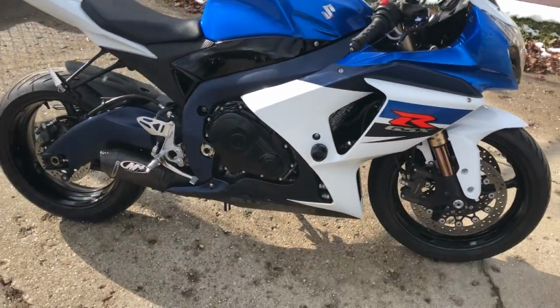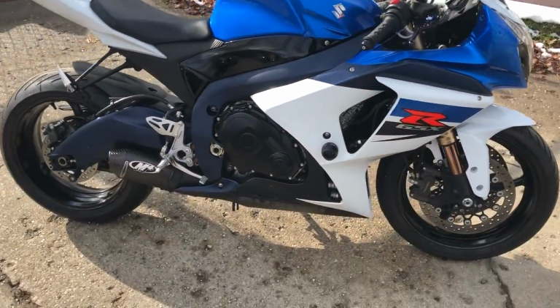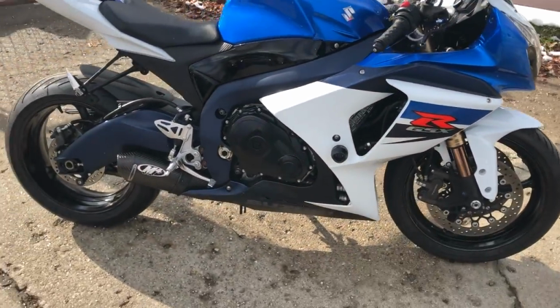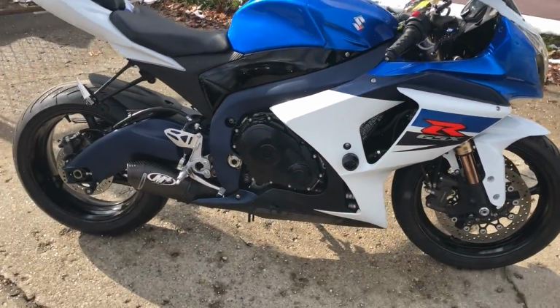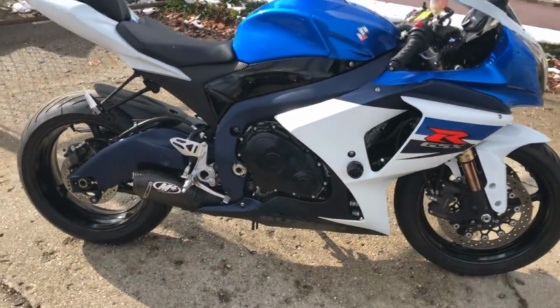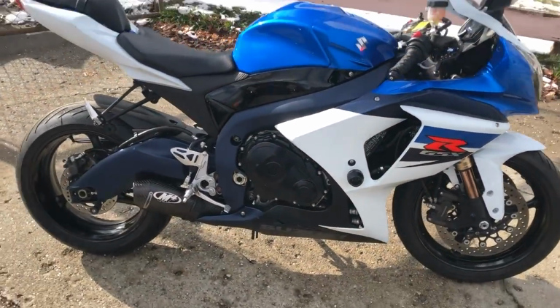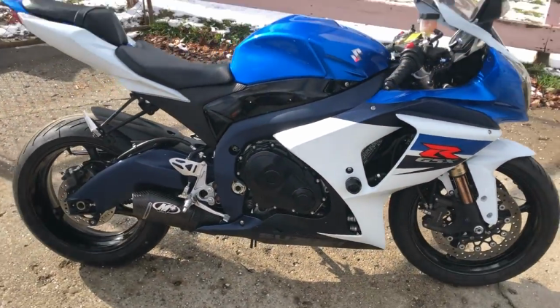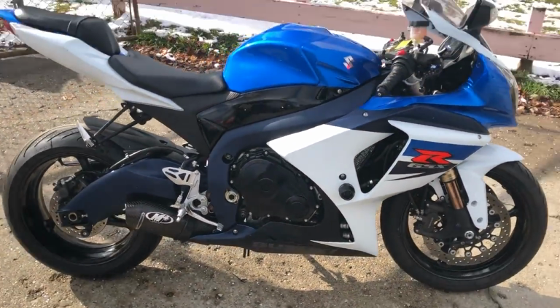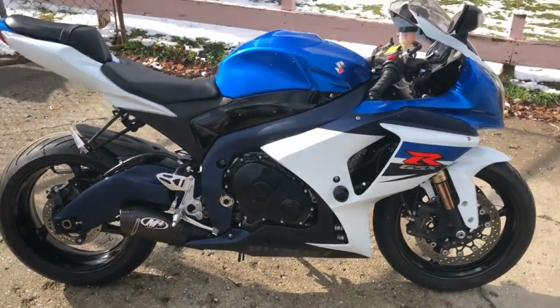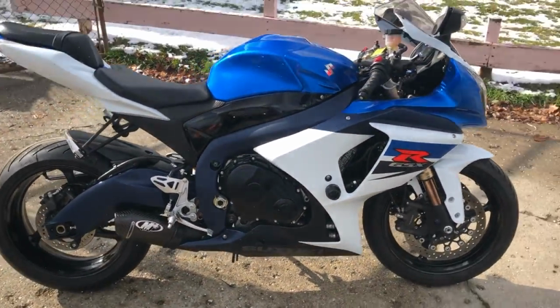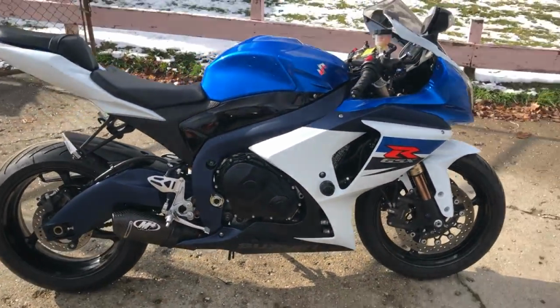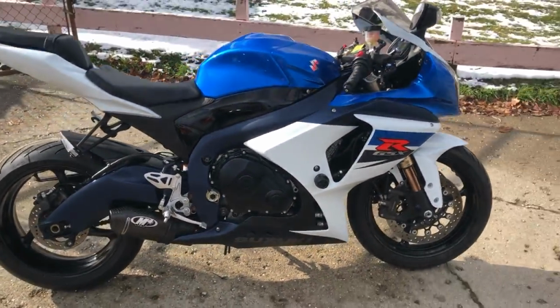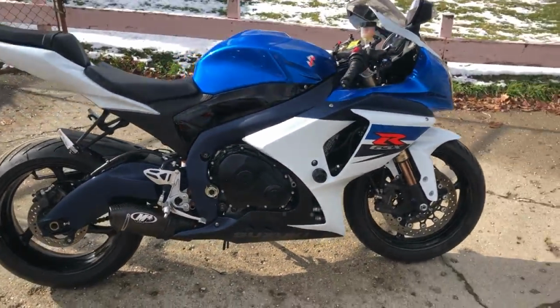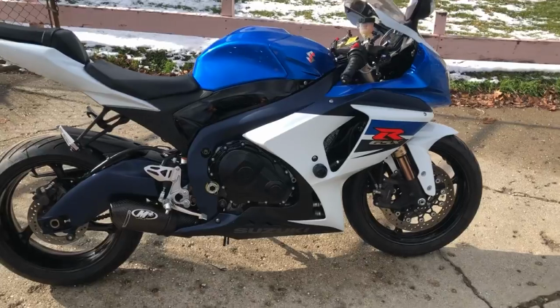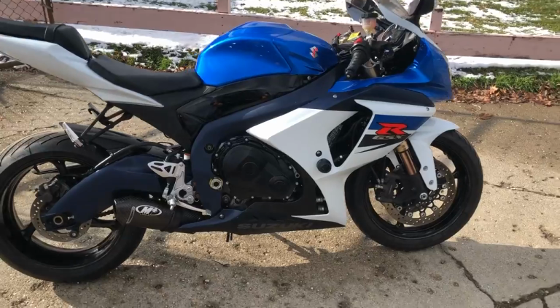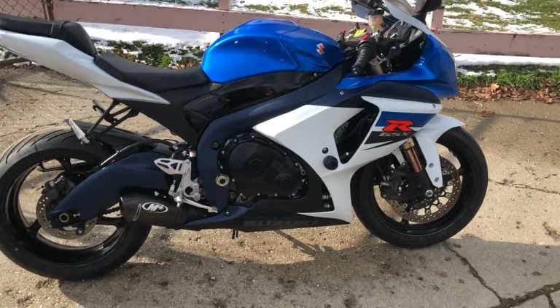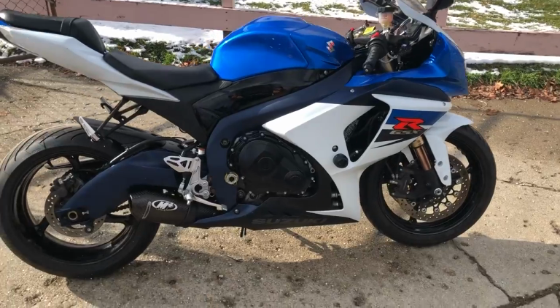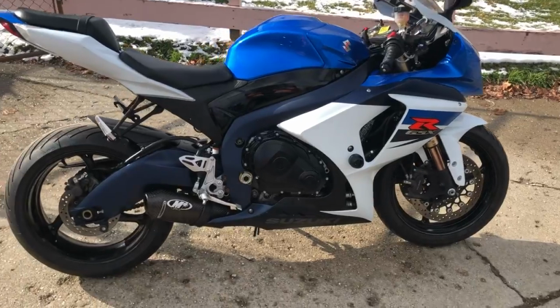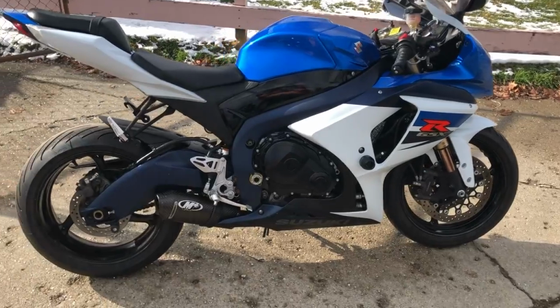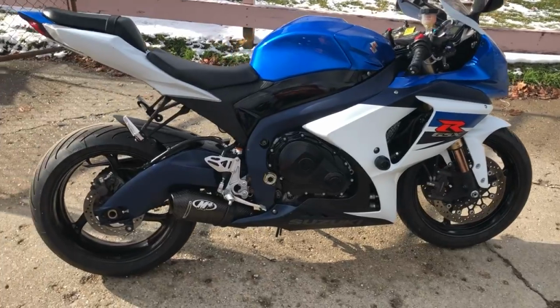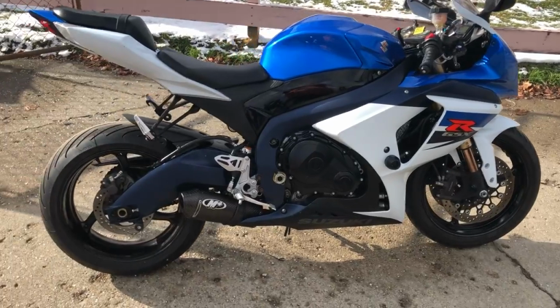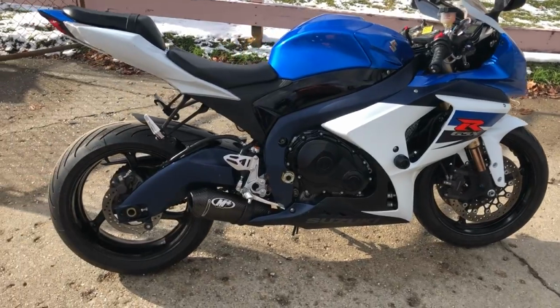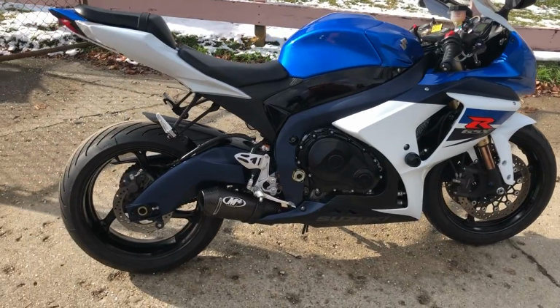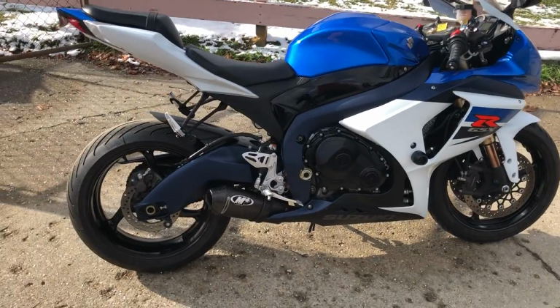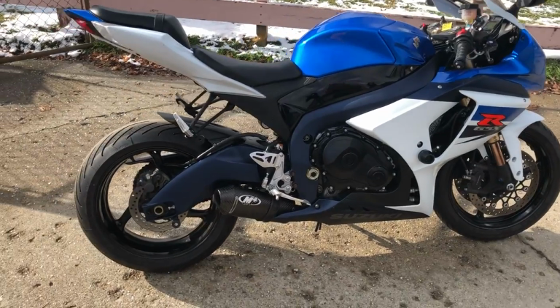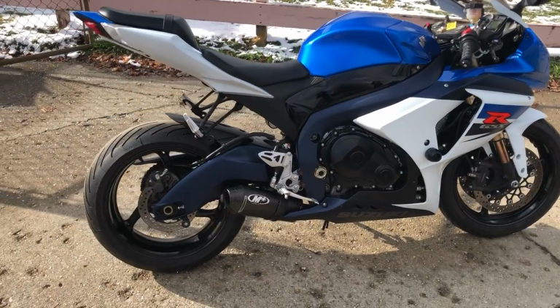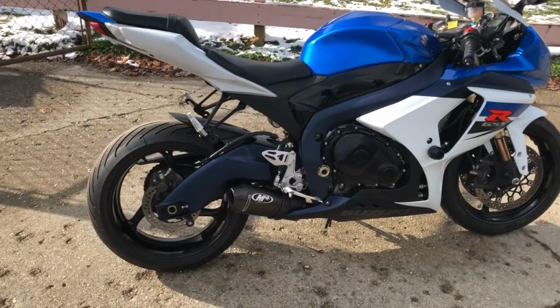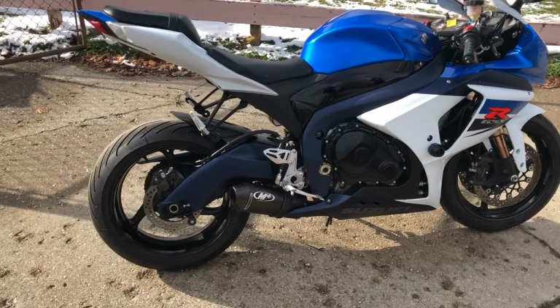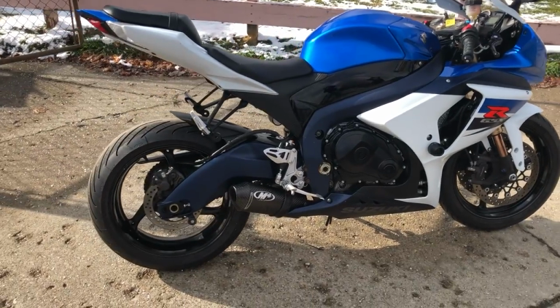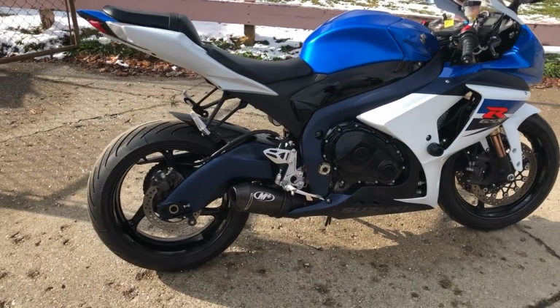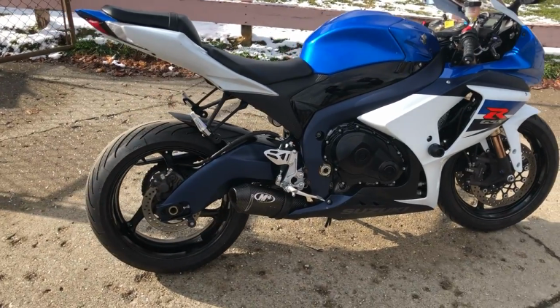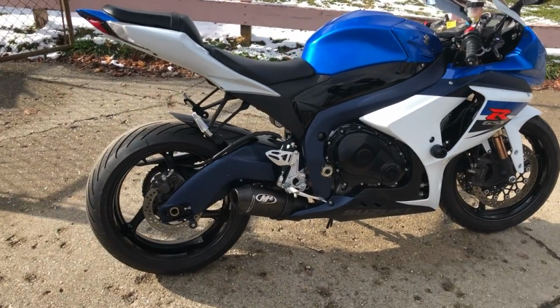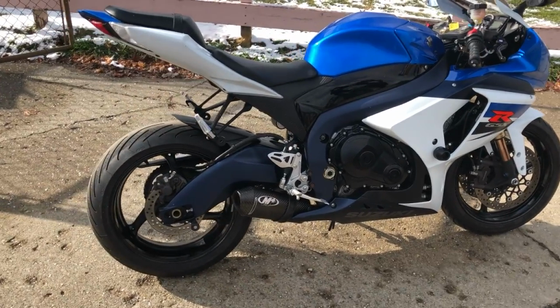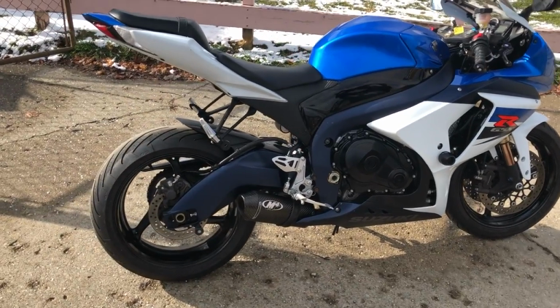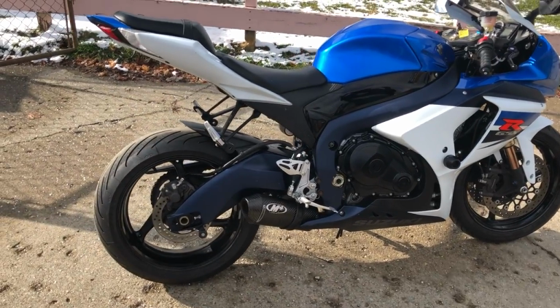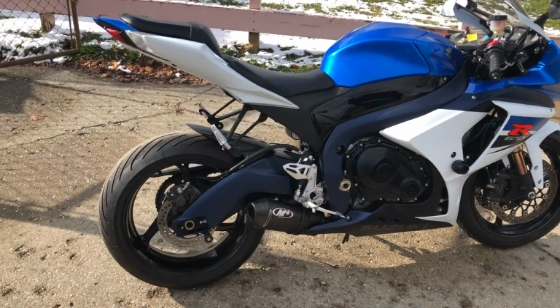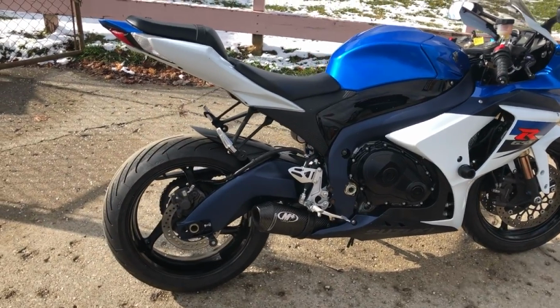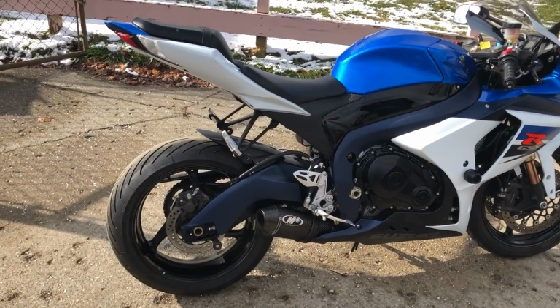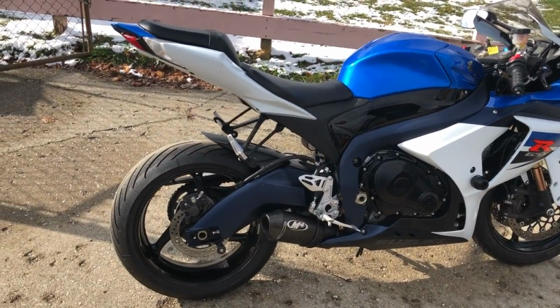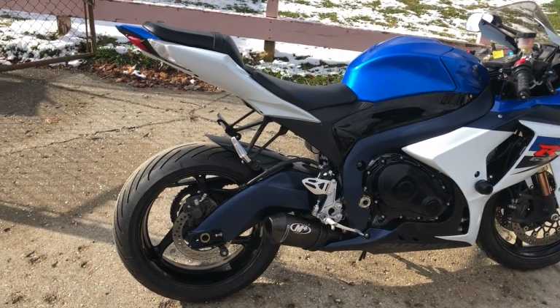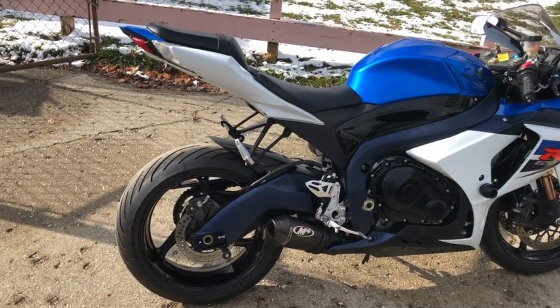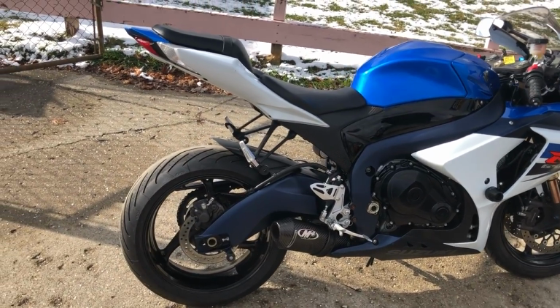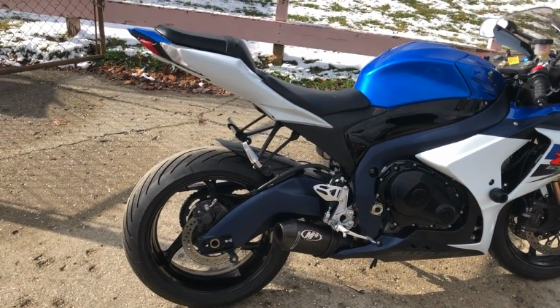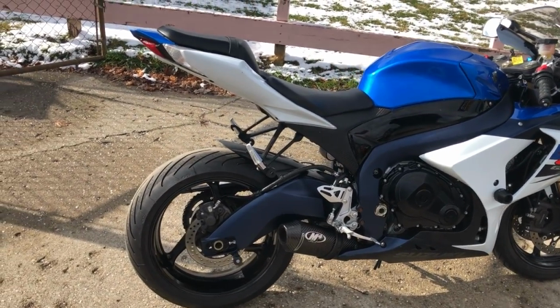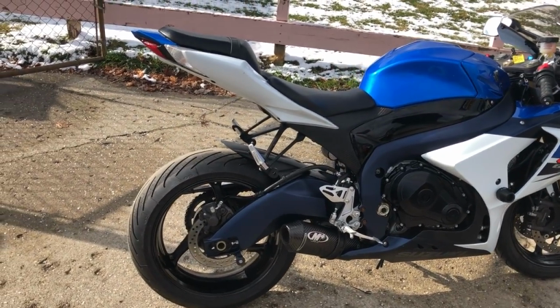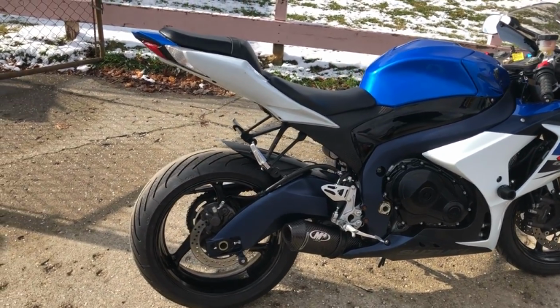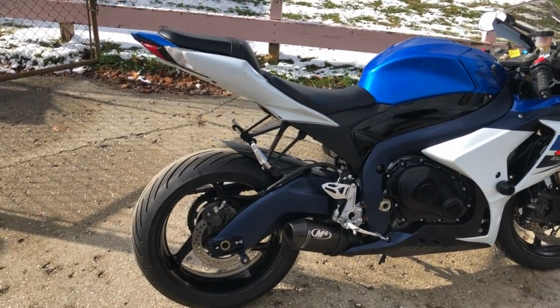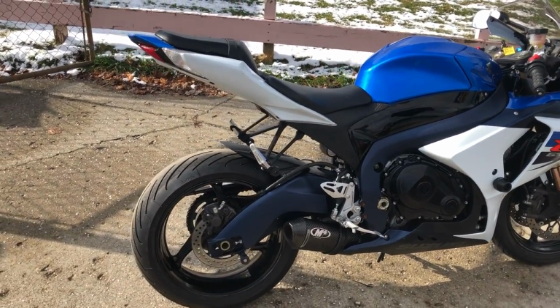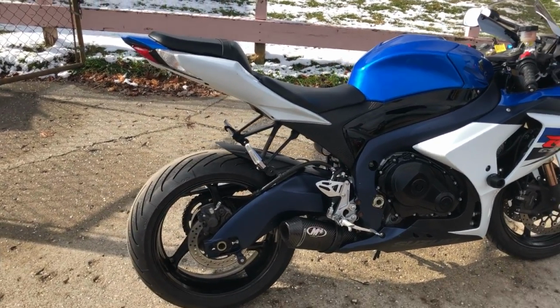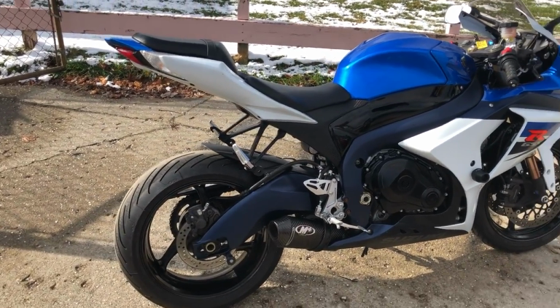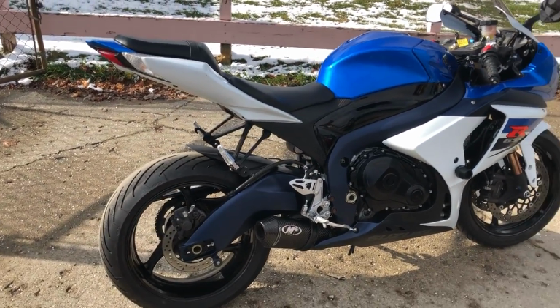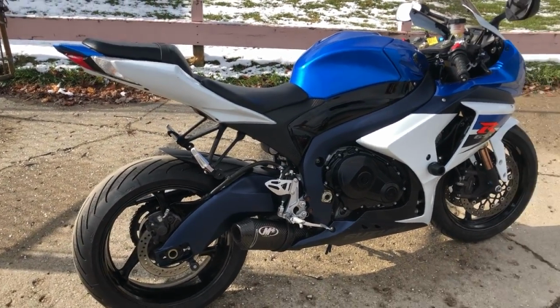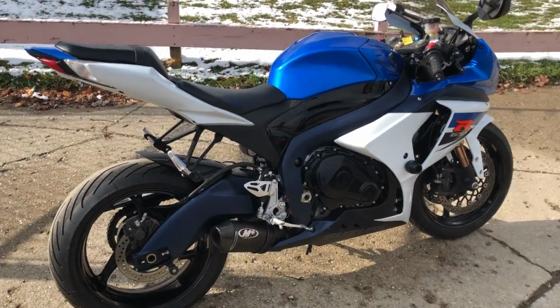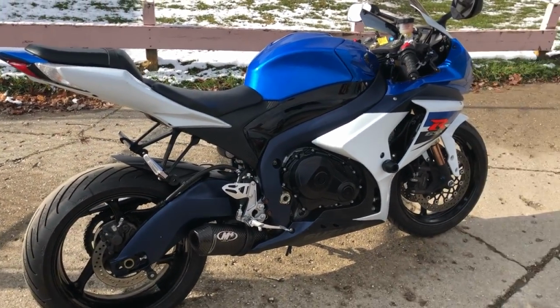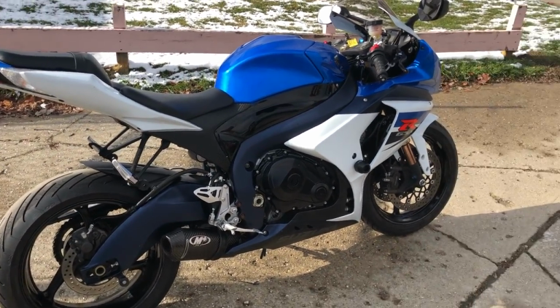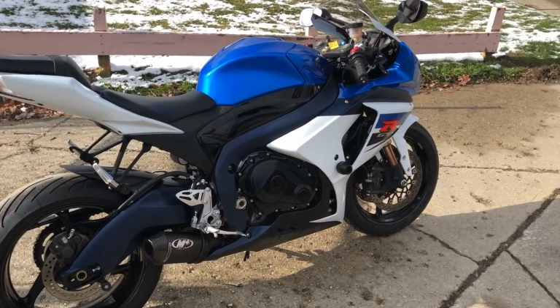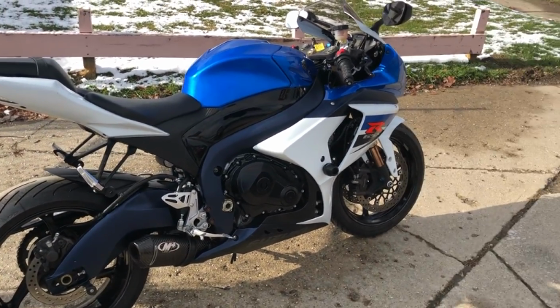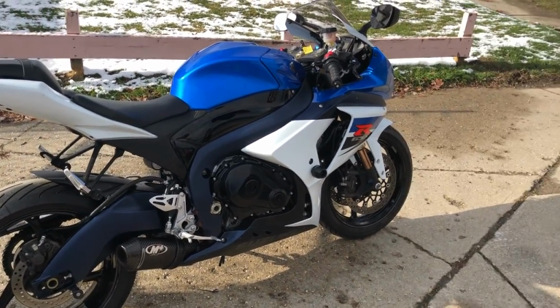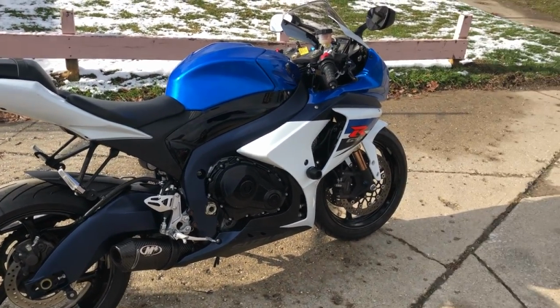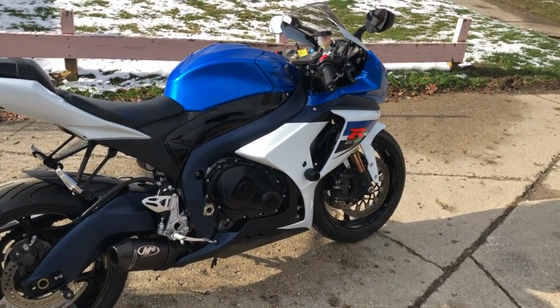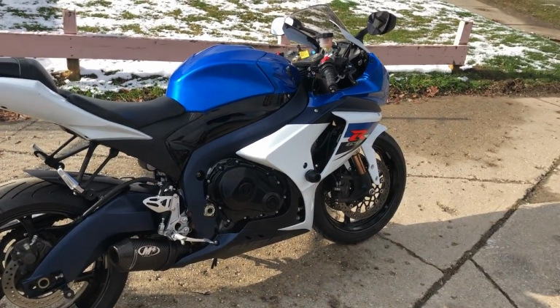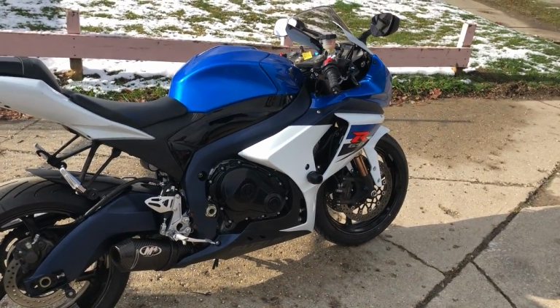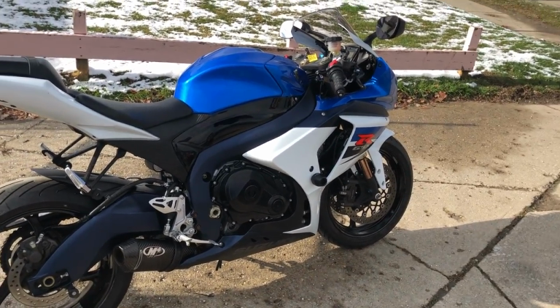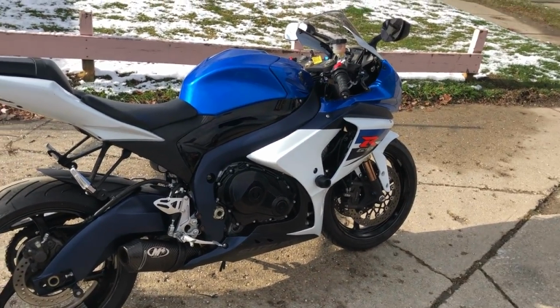It was just serviced at a factory authorized Suzuki dealership, inspected, all fluids have been changed, and it's ready to tear up the street.